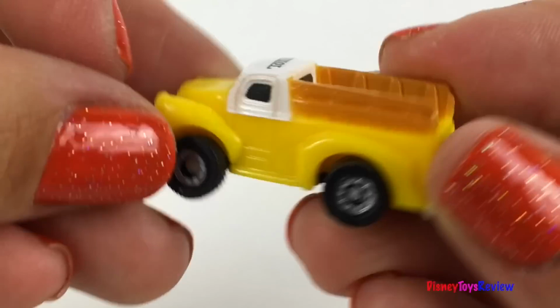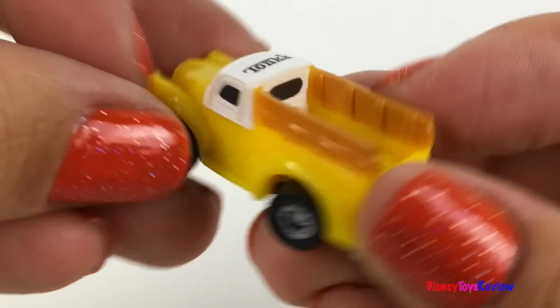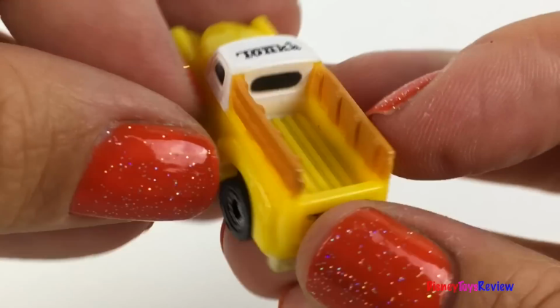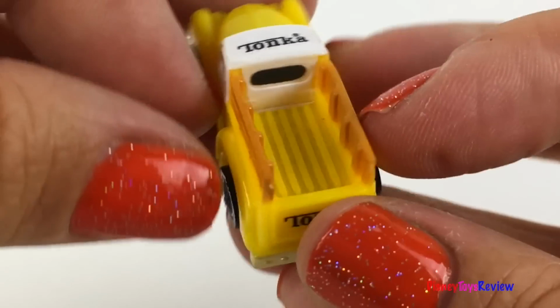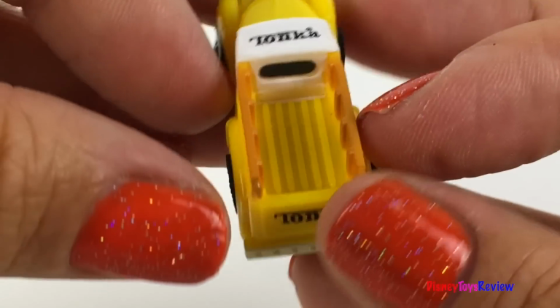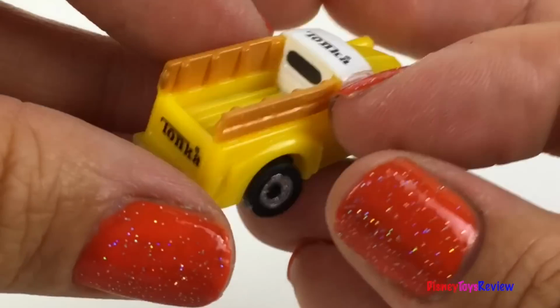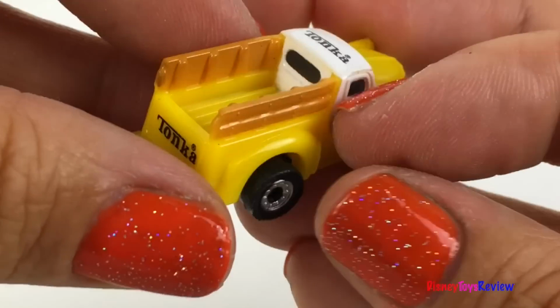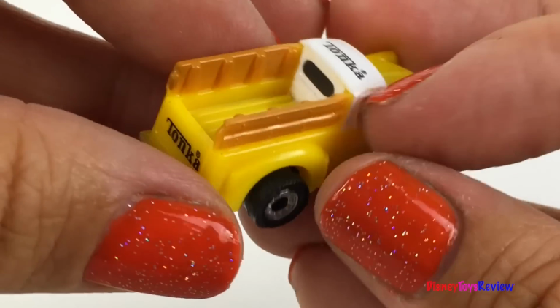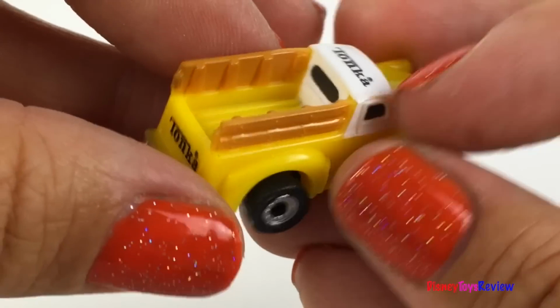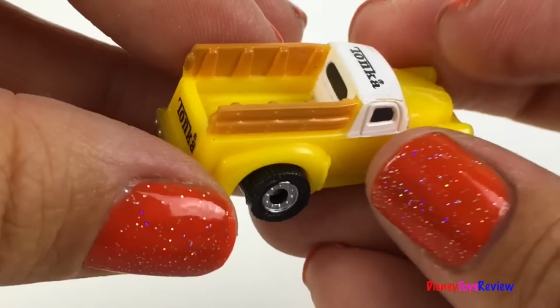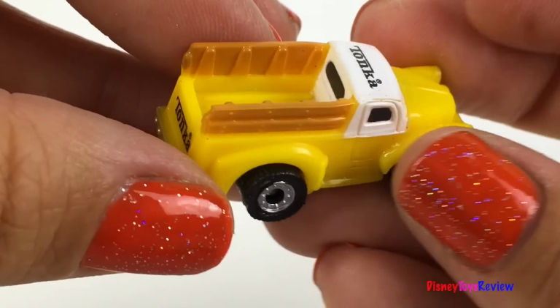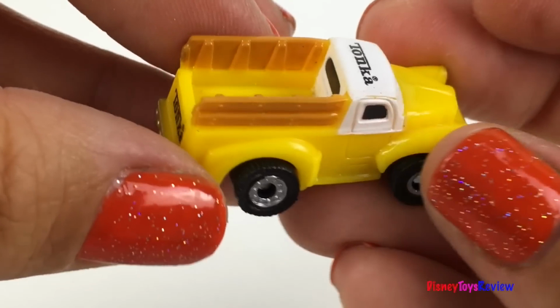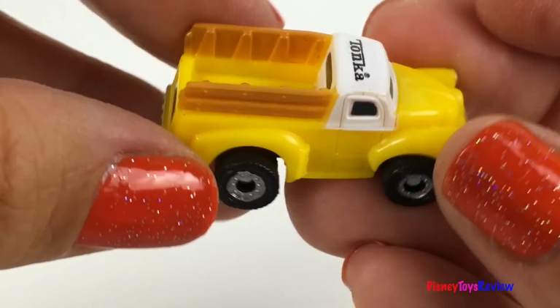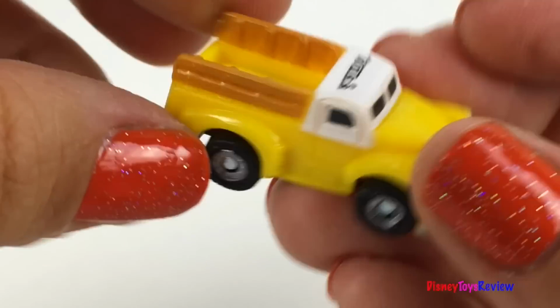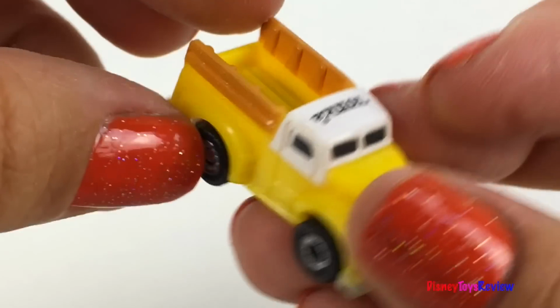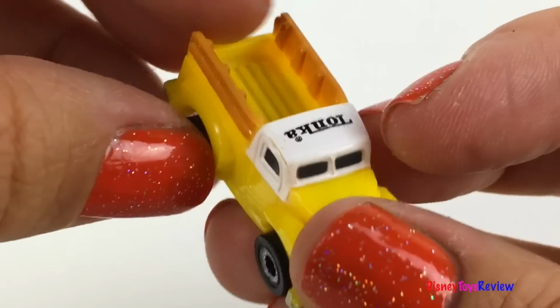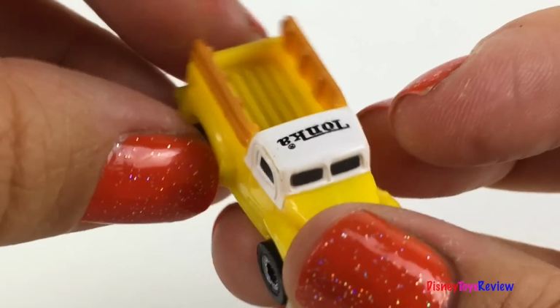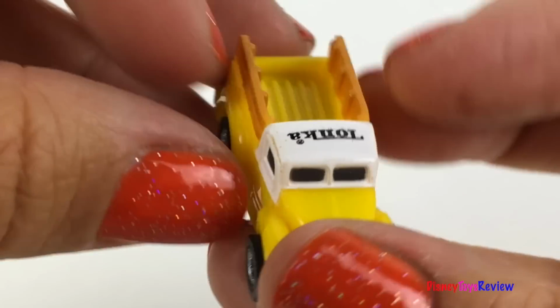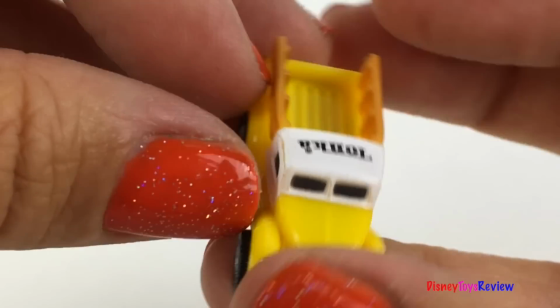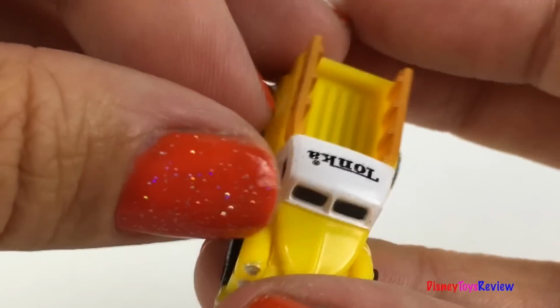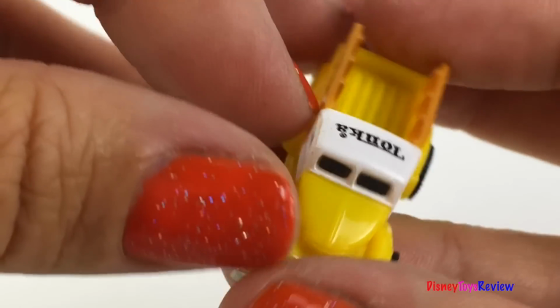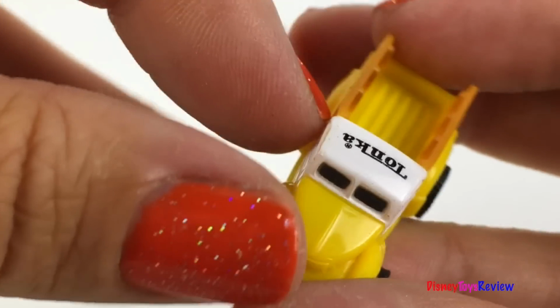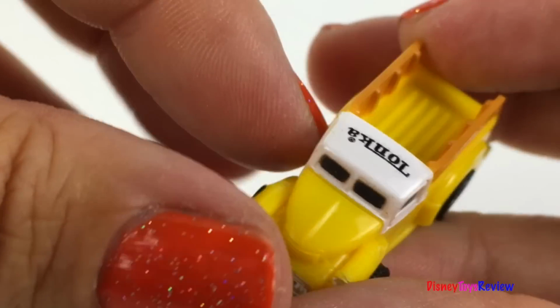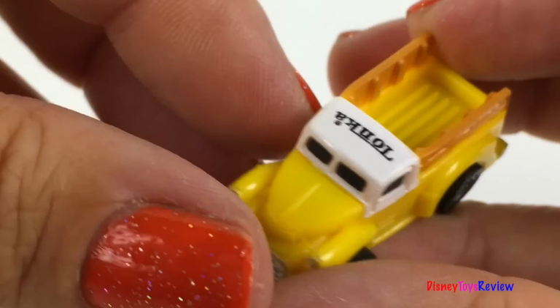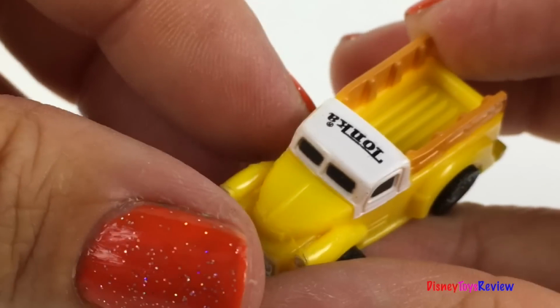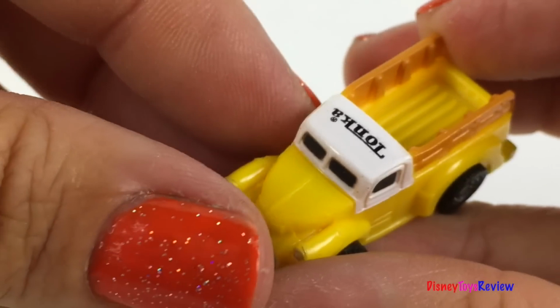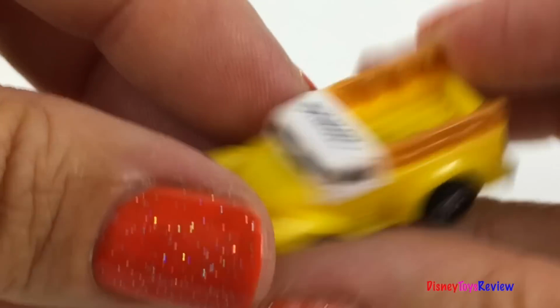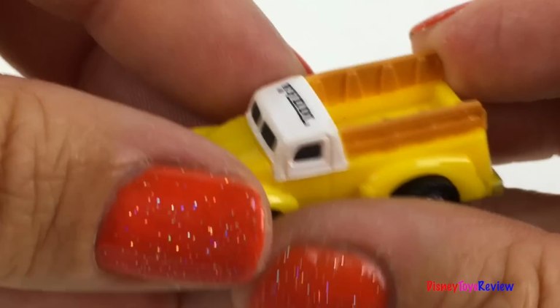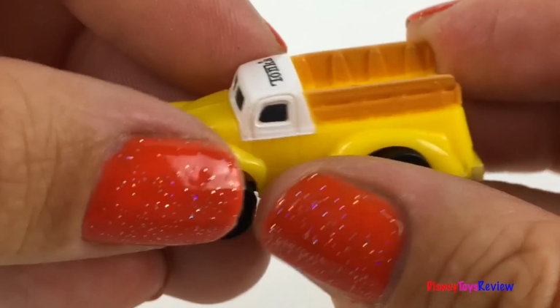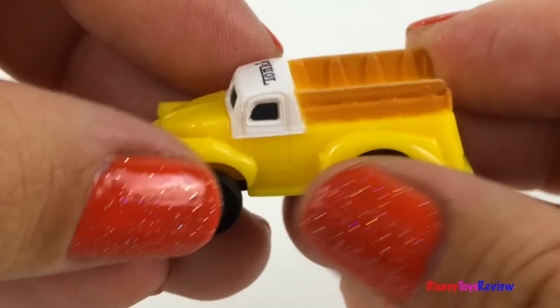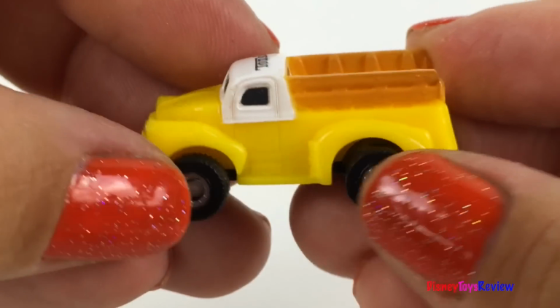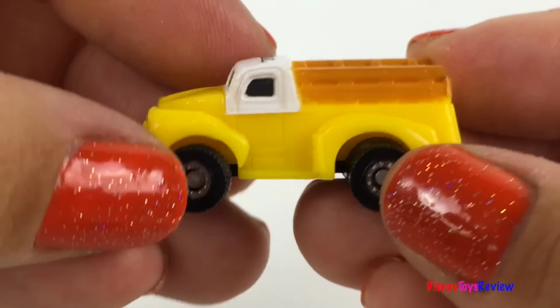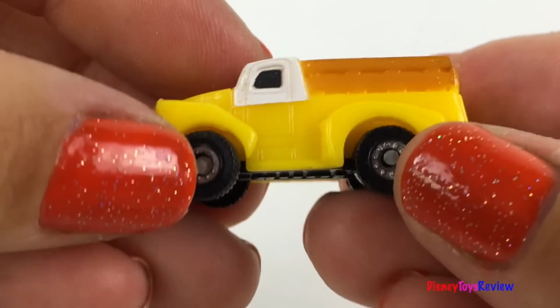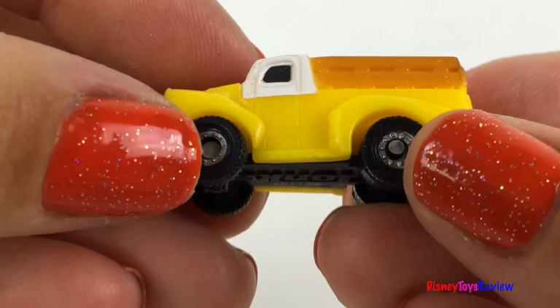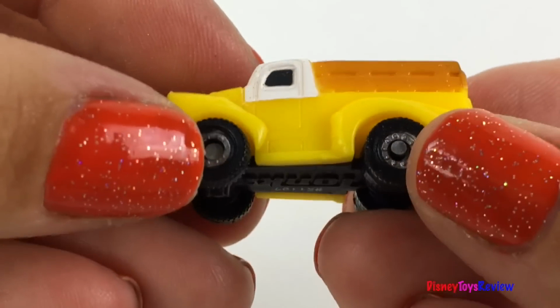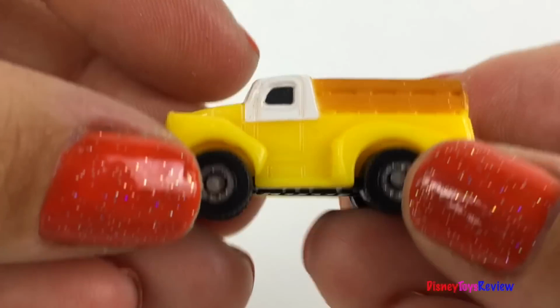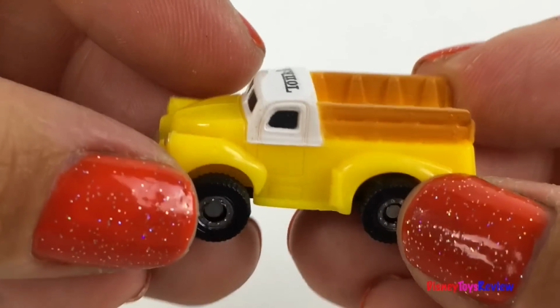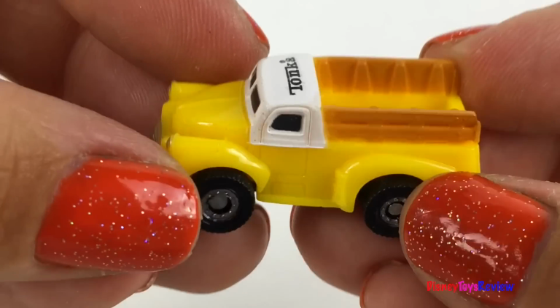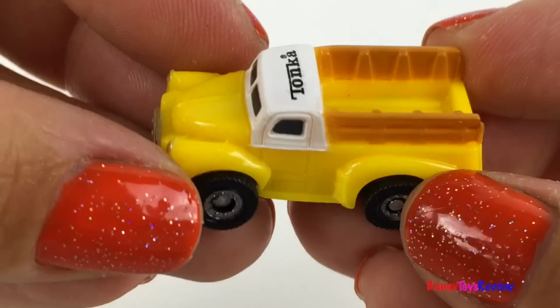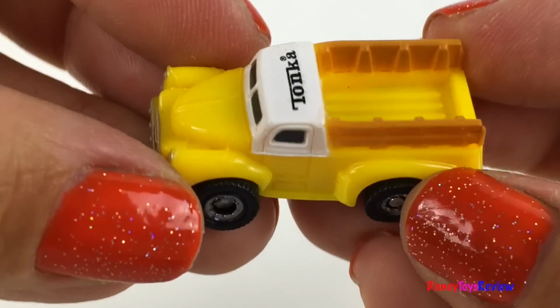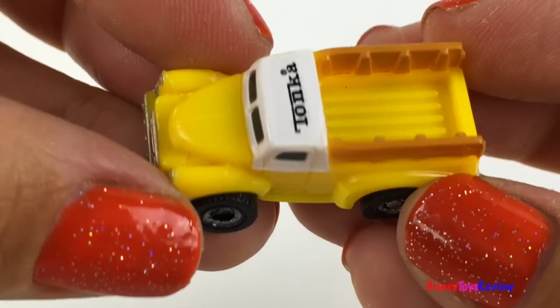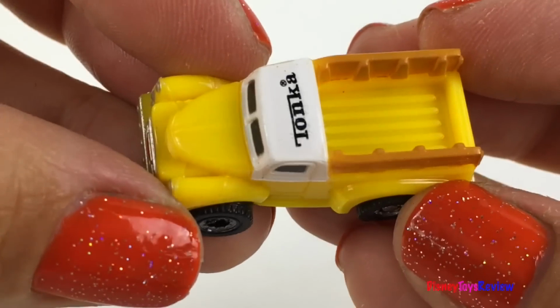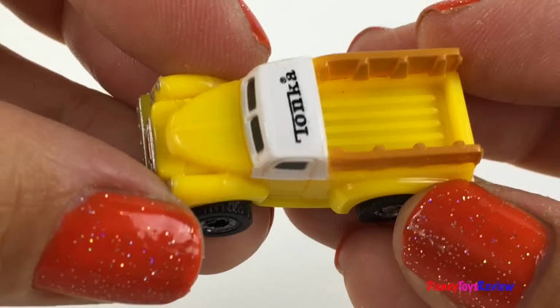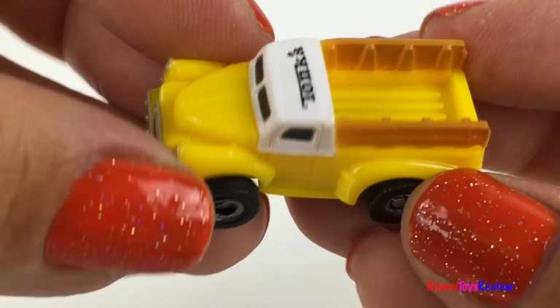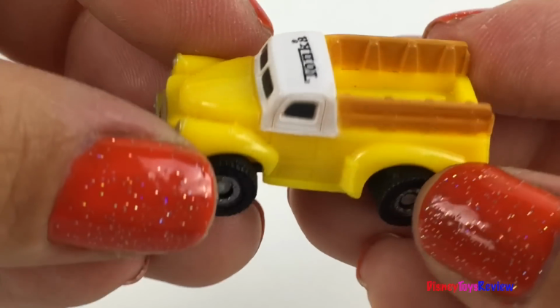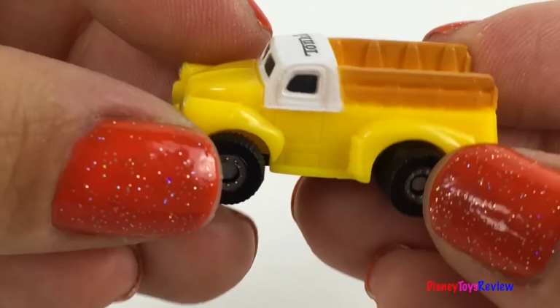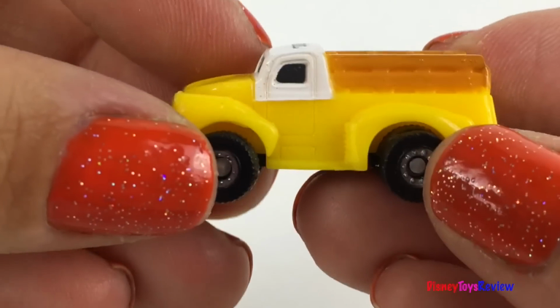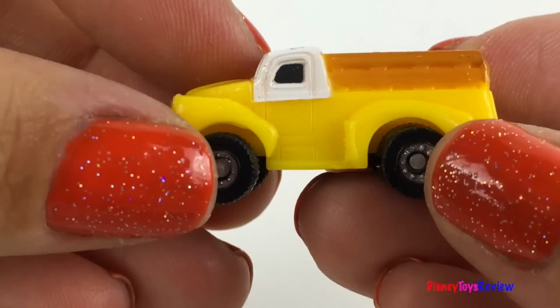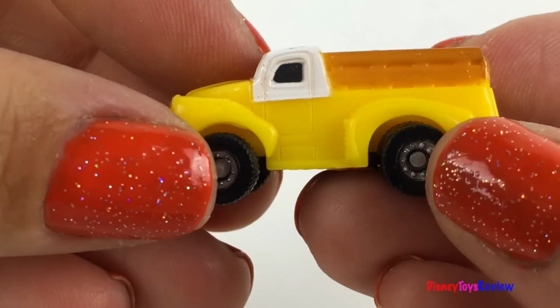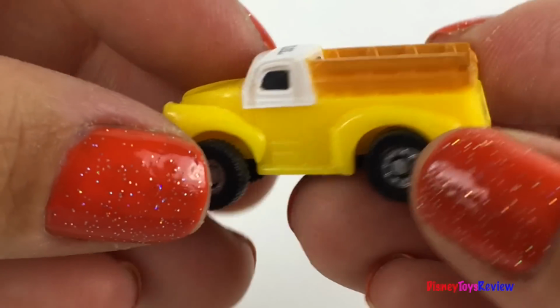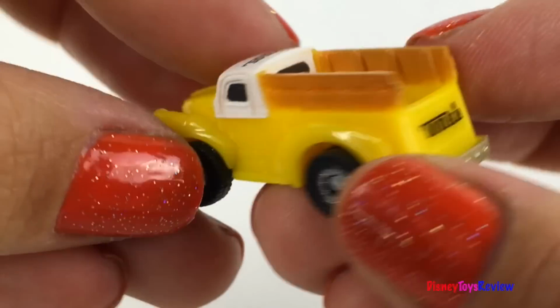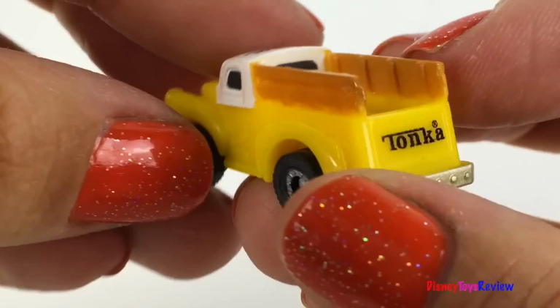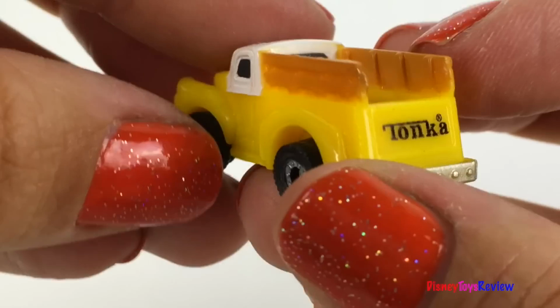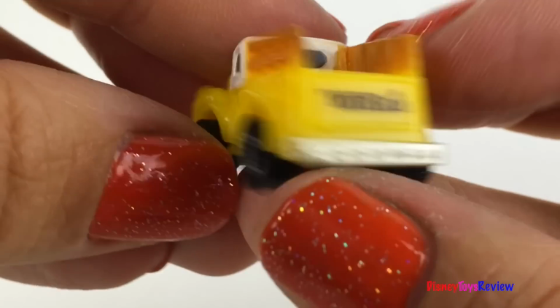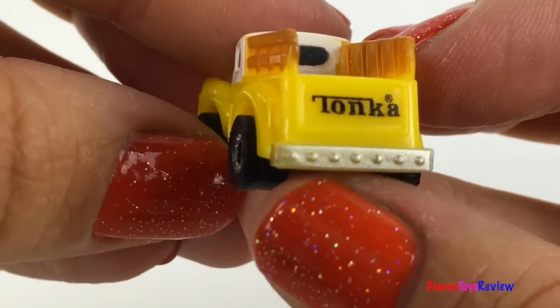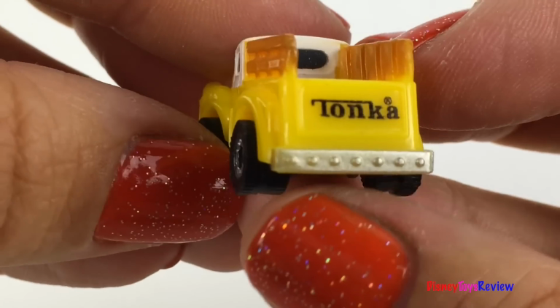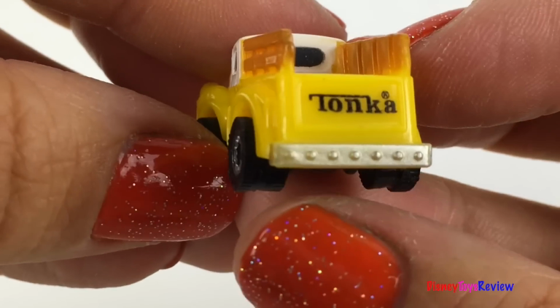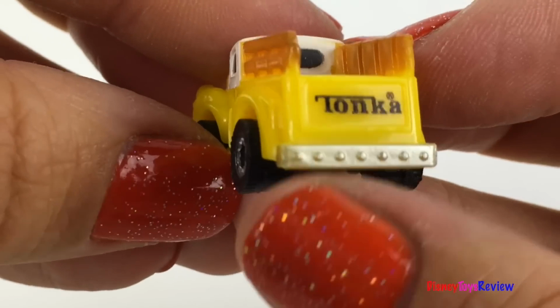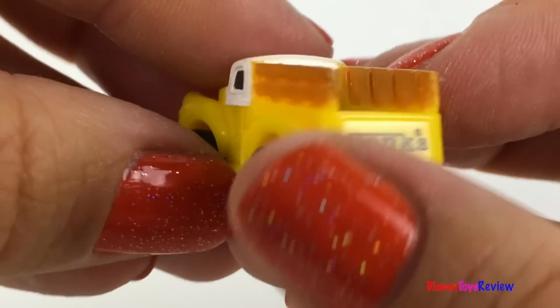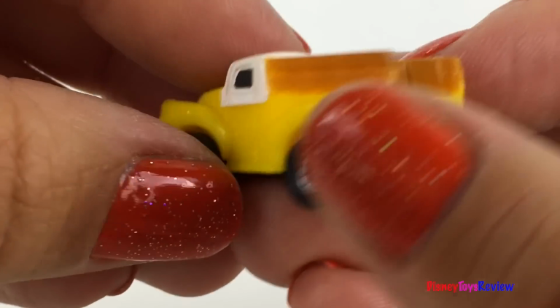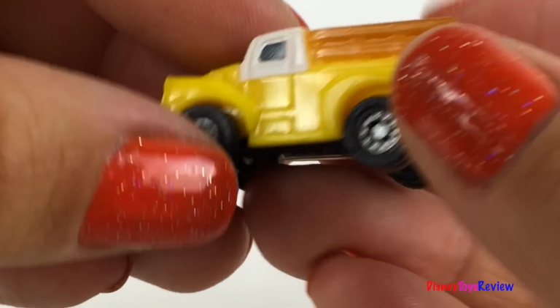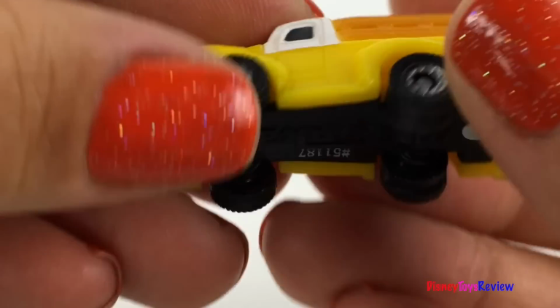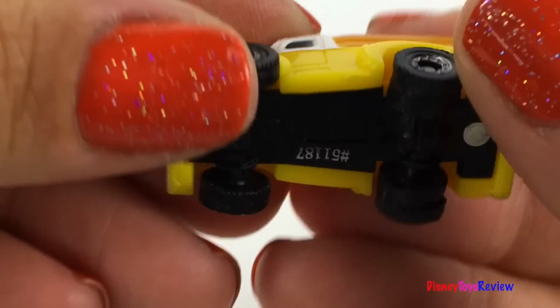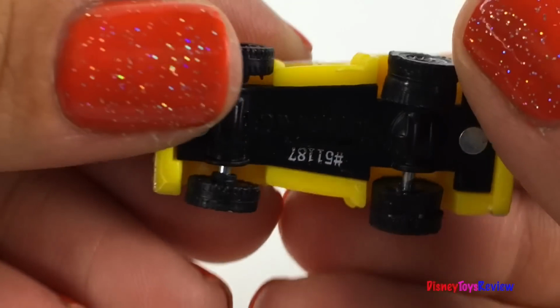Wow! Look at this logging truck! Super fun!